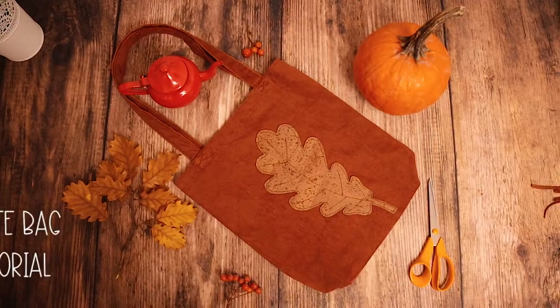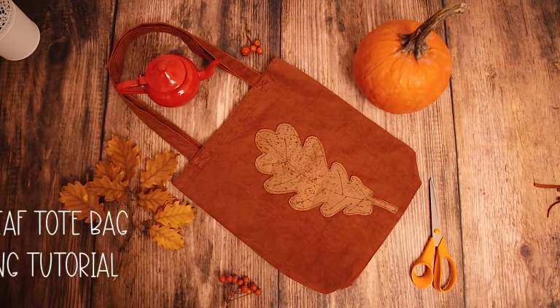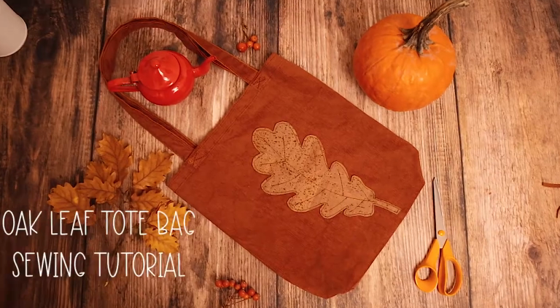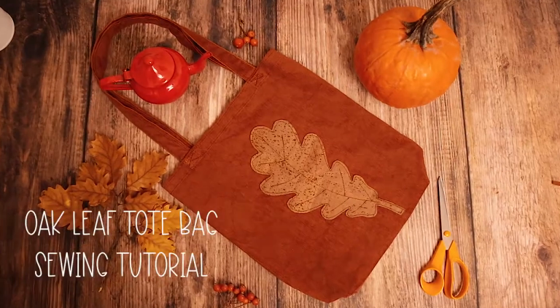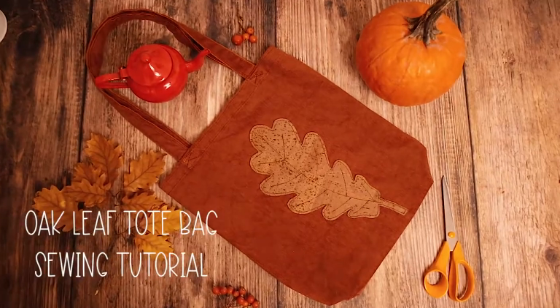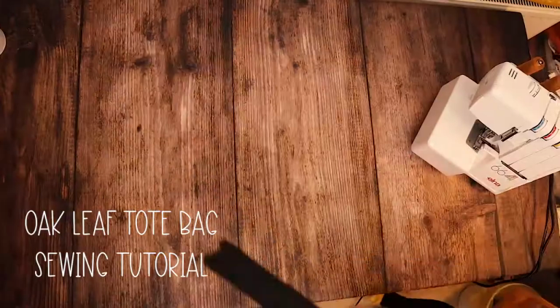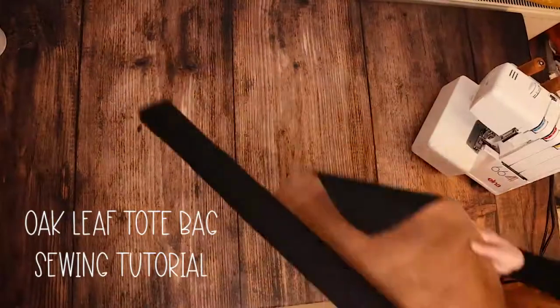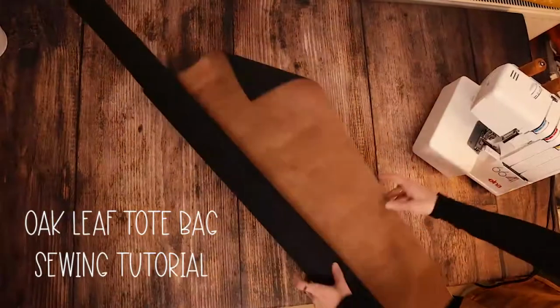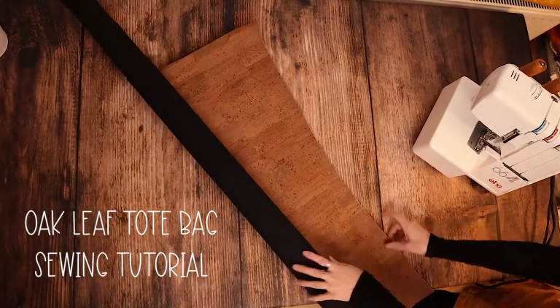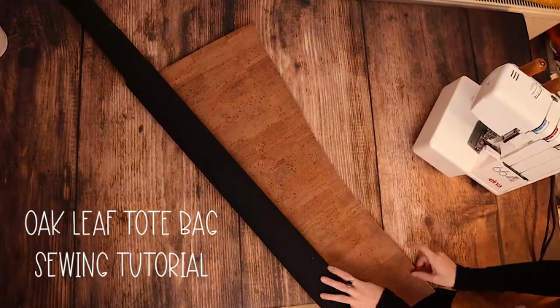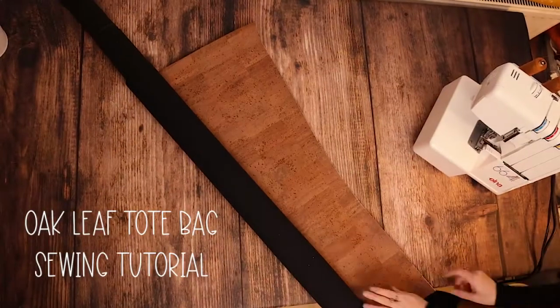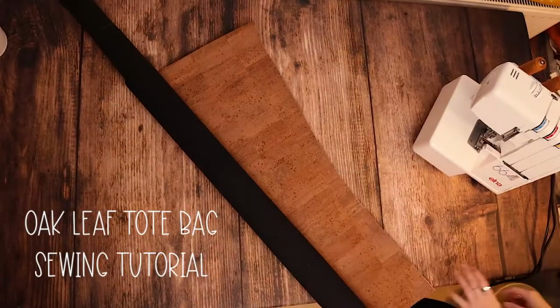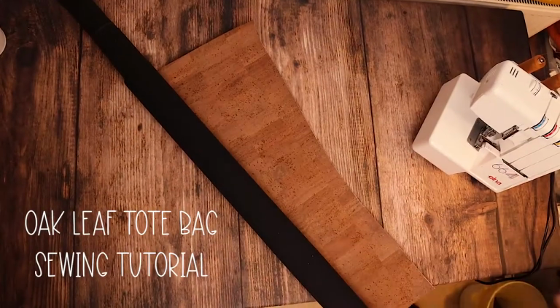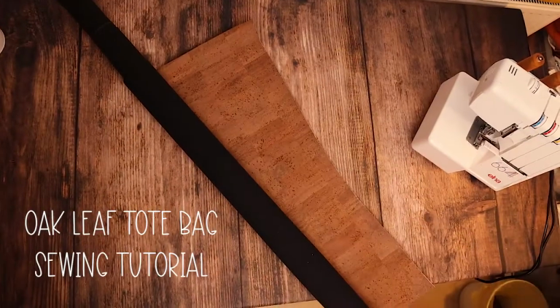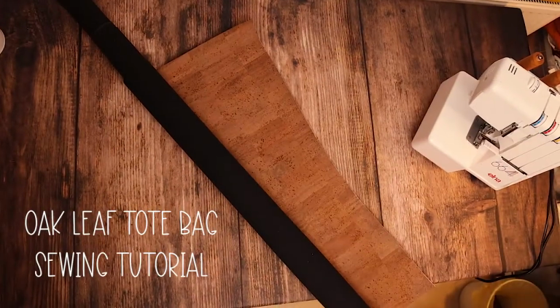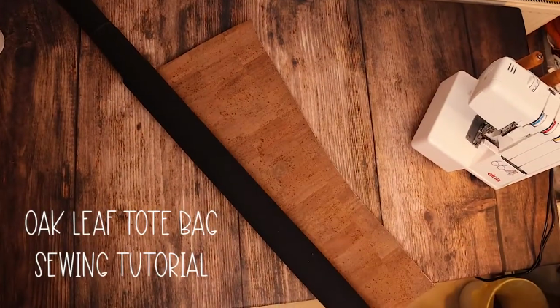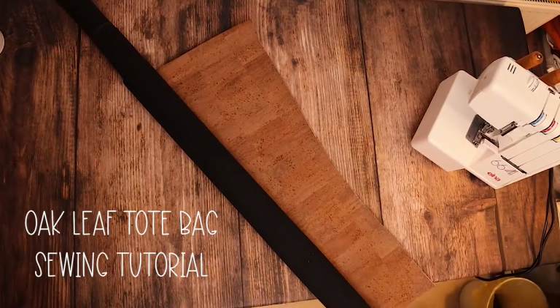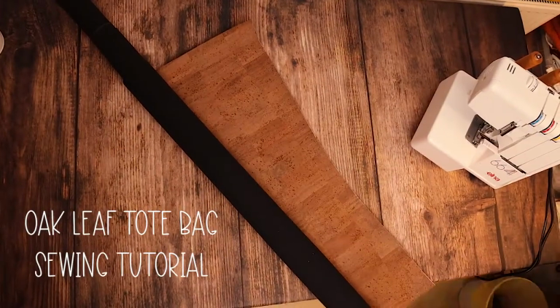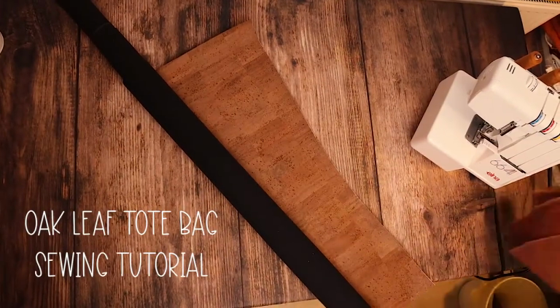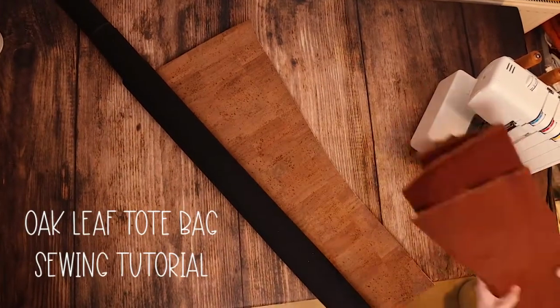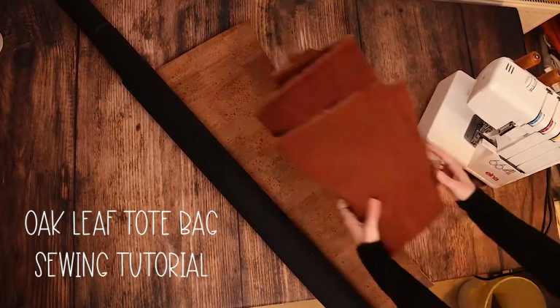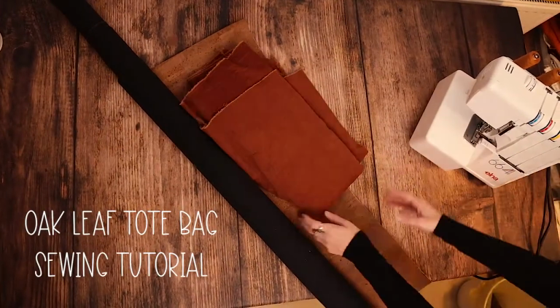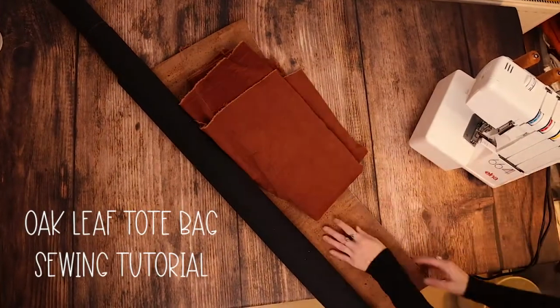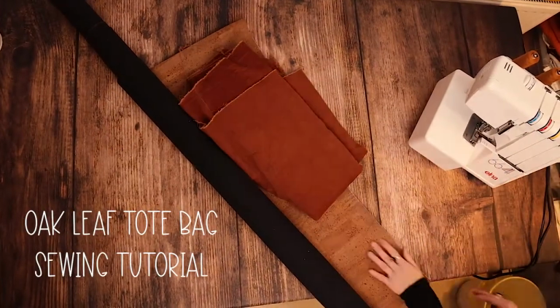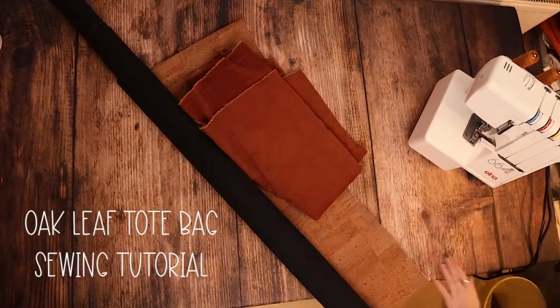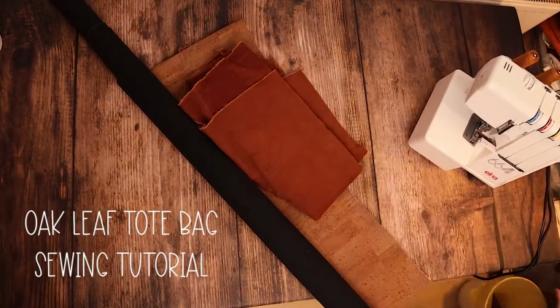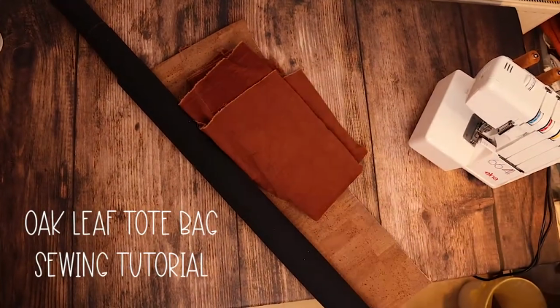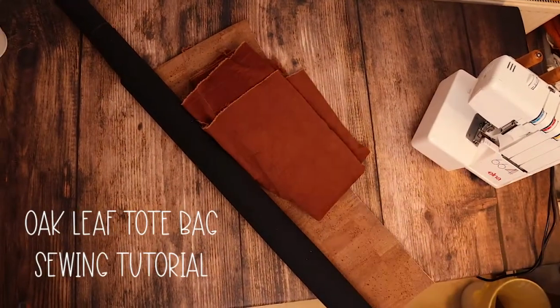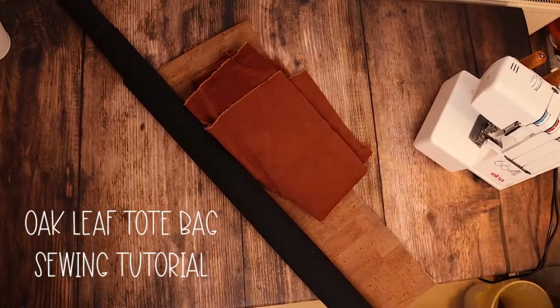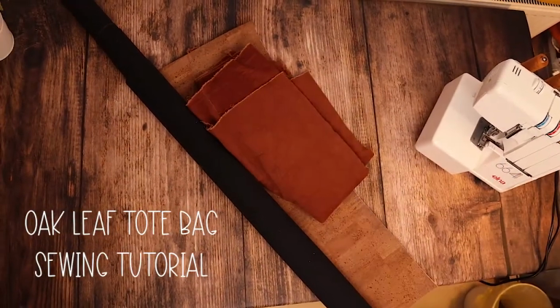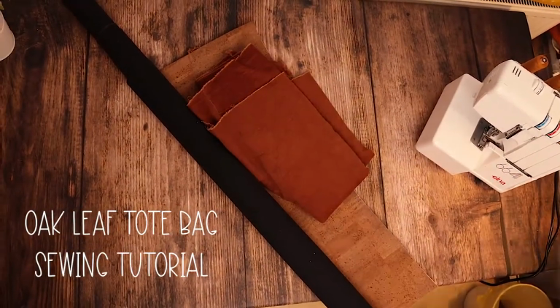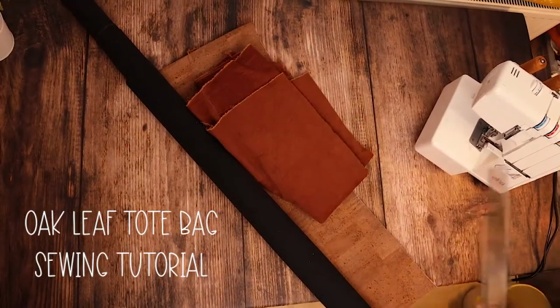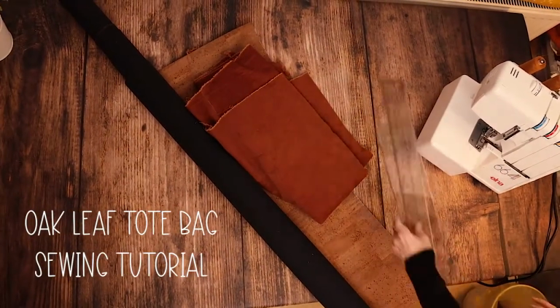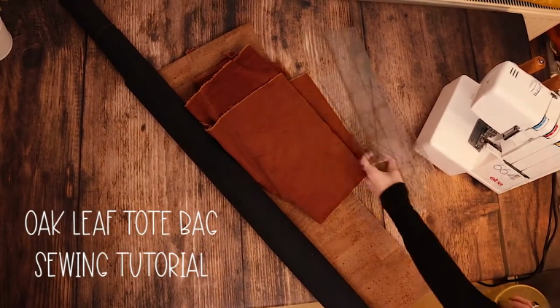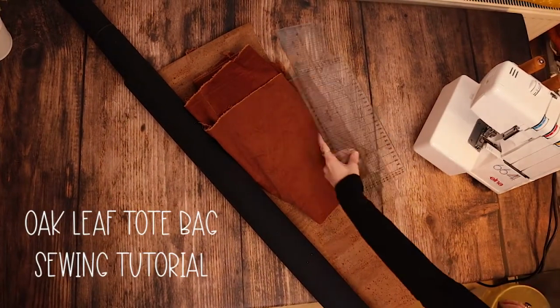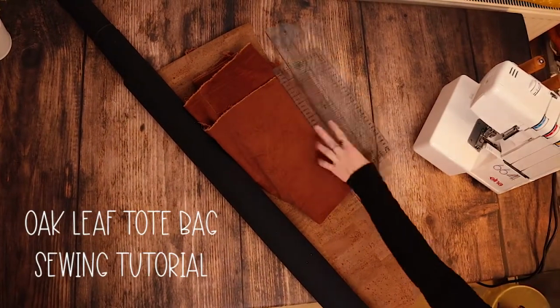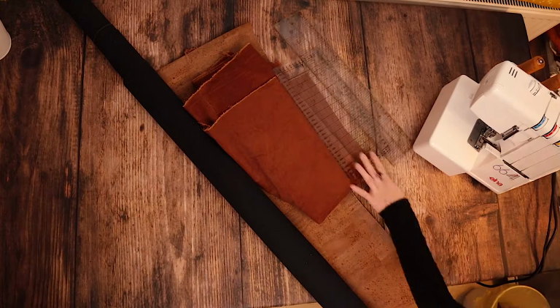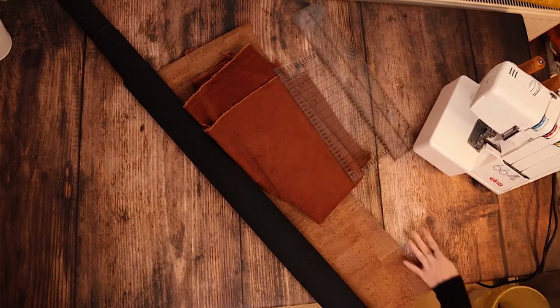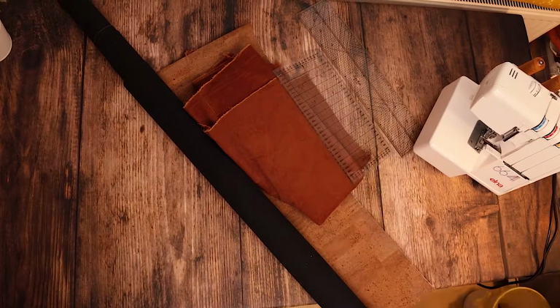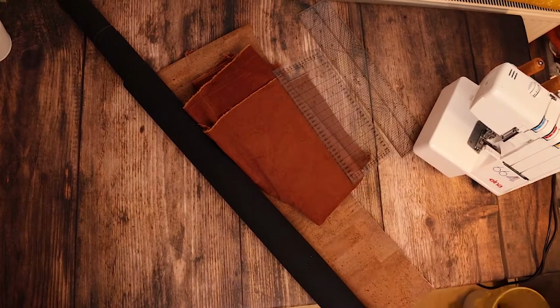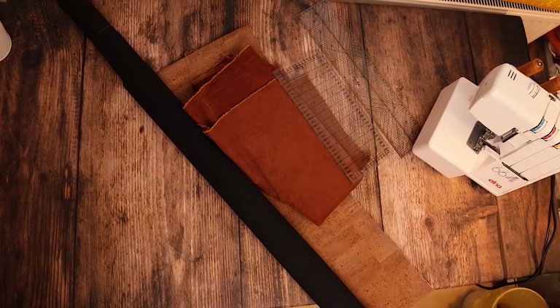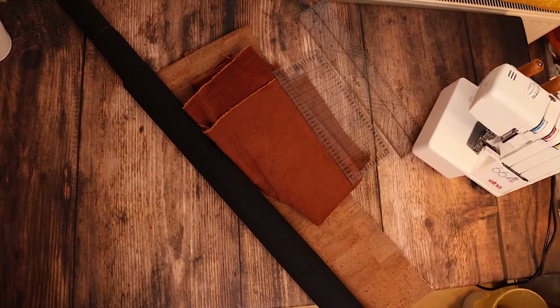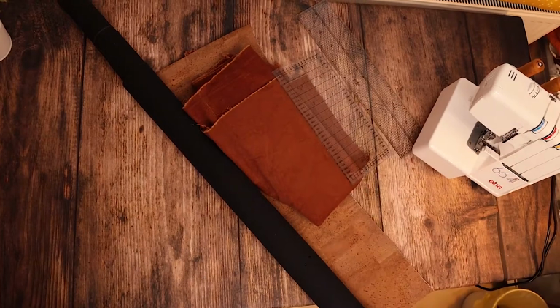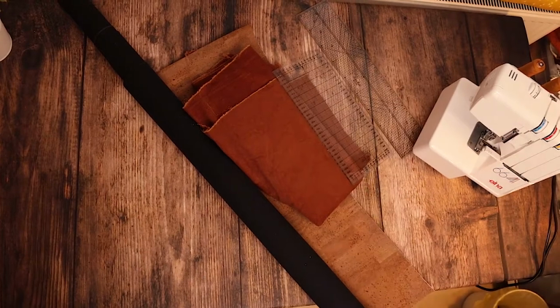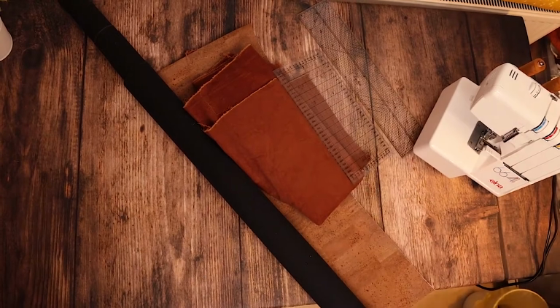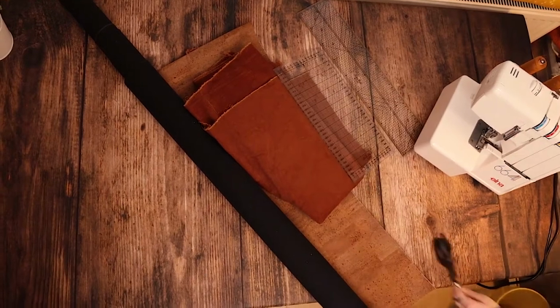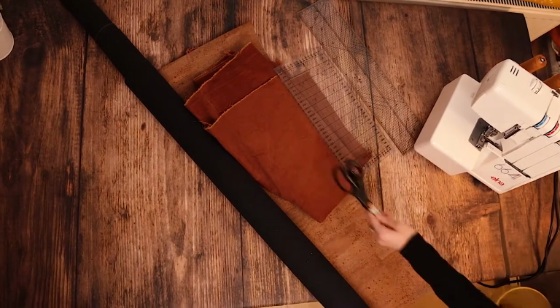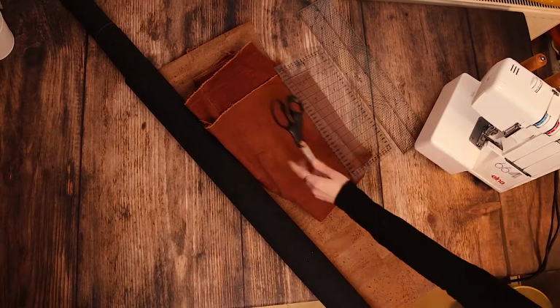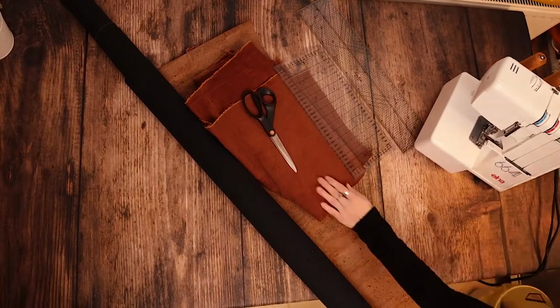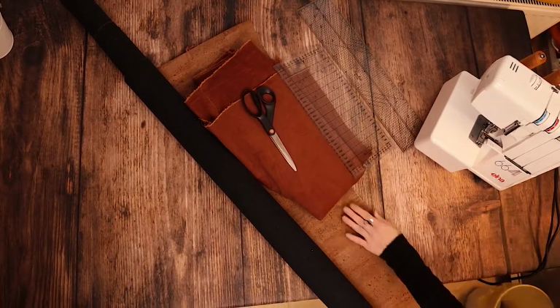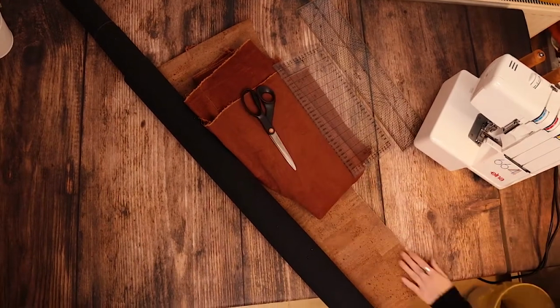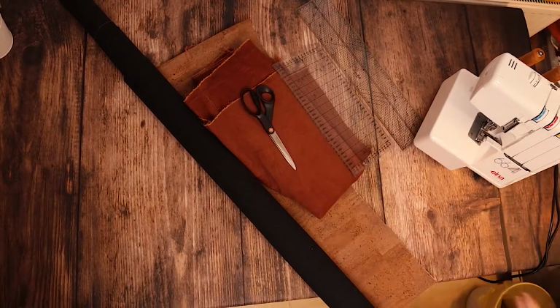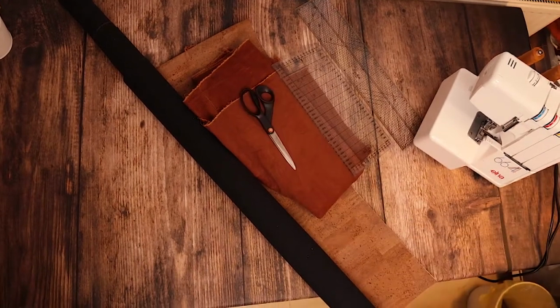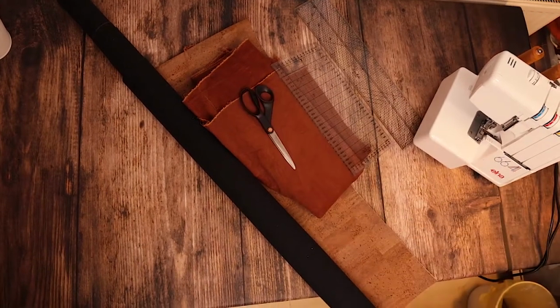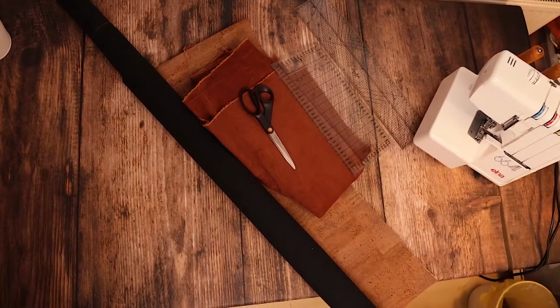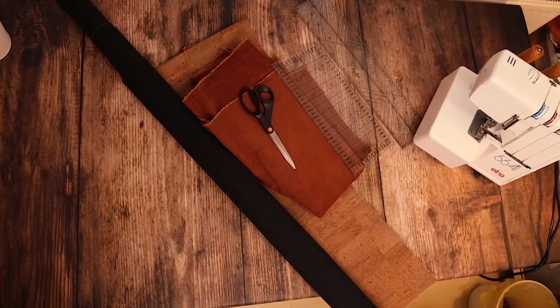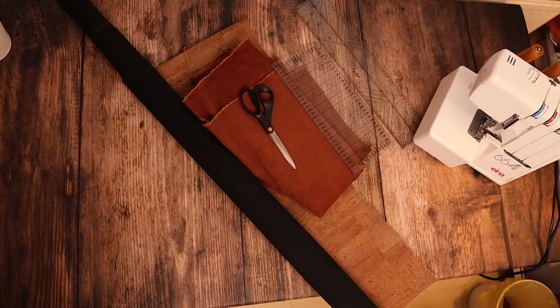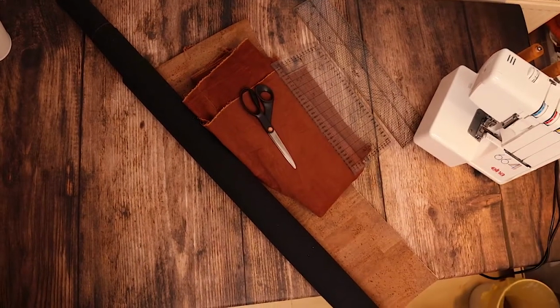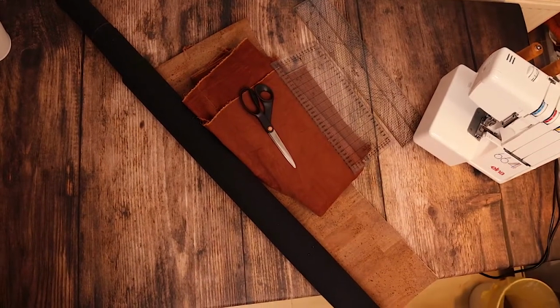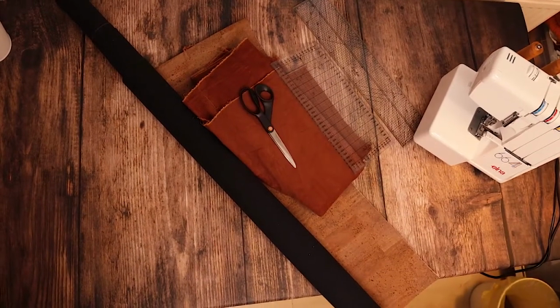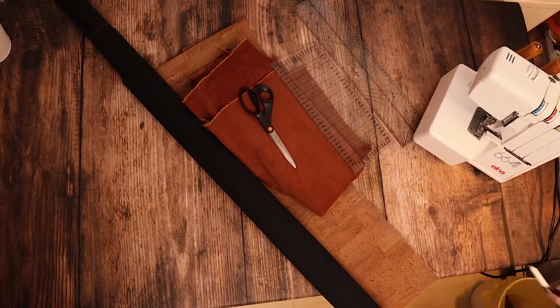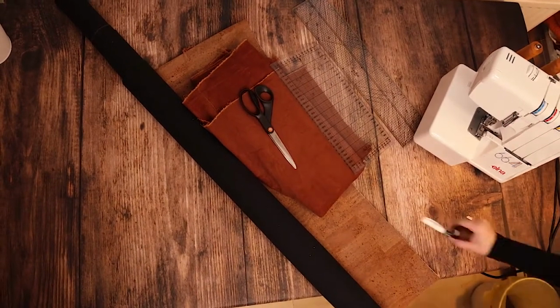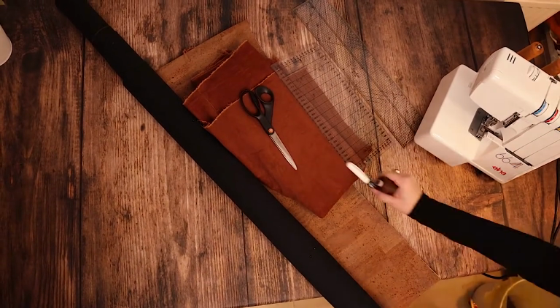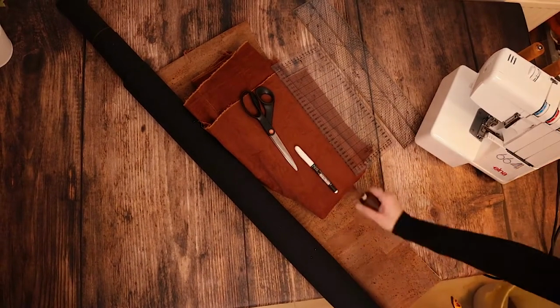Oakleaf Toolbag Tutorial. You will need some cork leather, corduroy fabric, a ruler or measuring tape, and scissors or a rotary cutter.